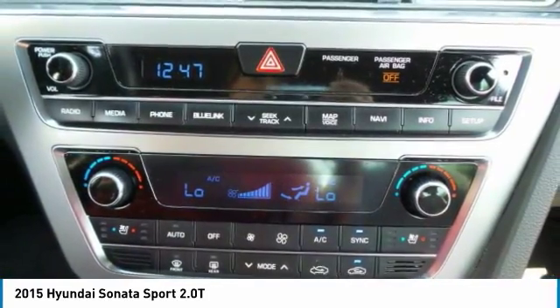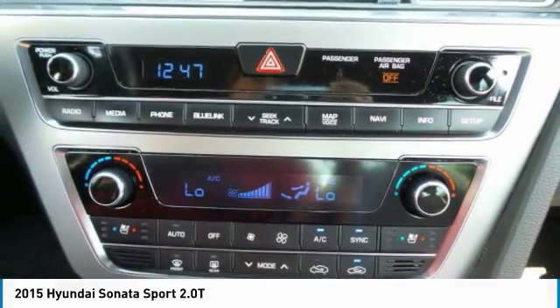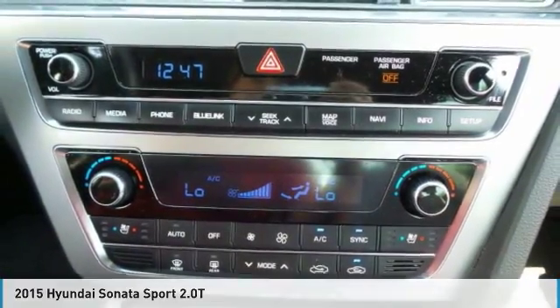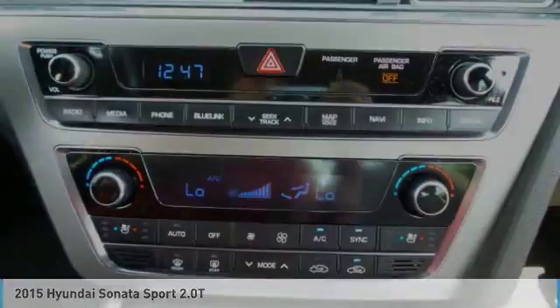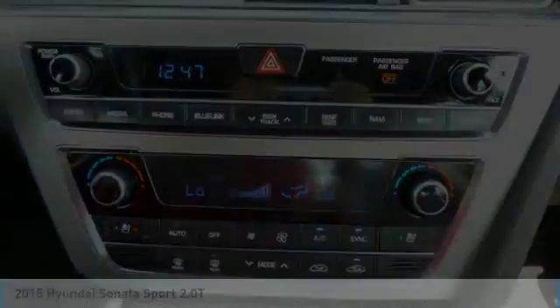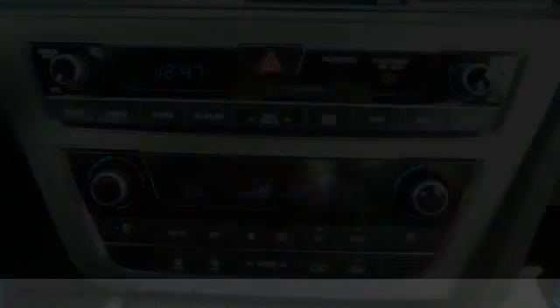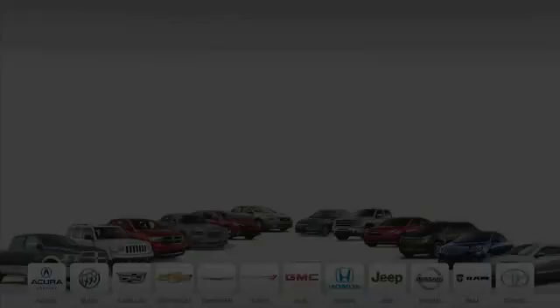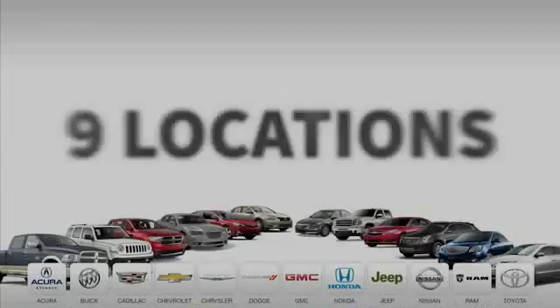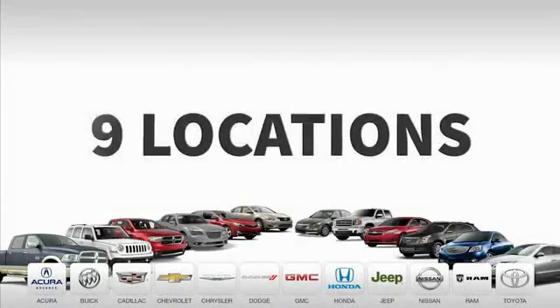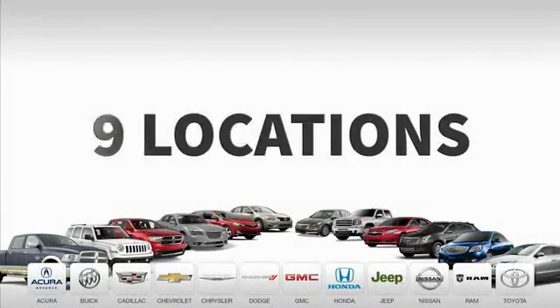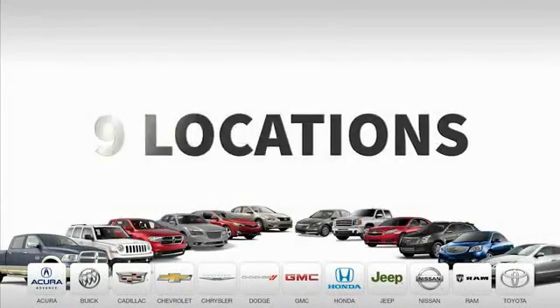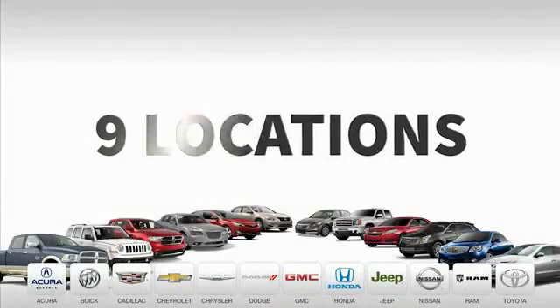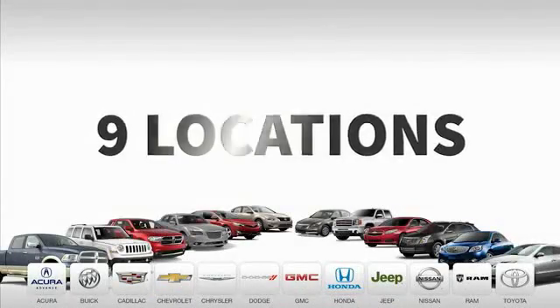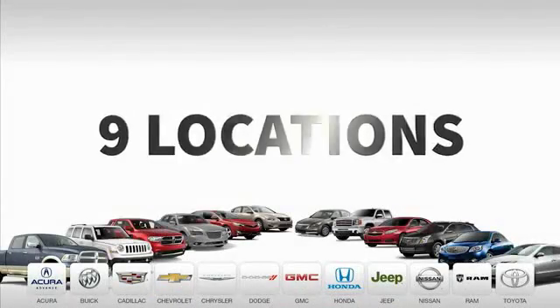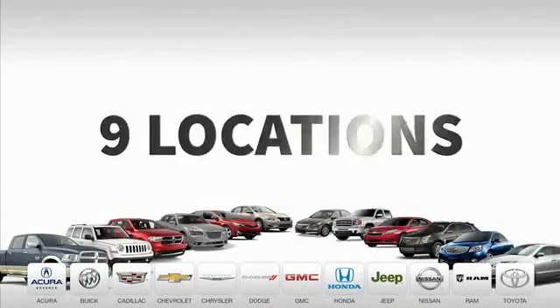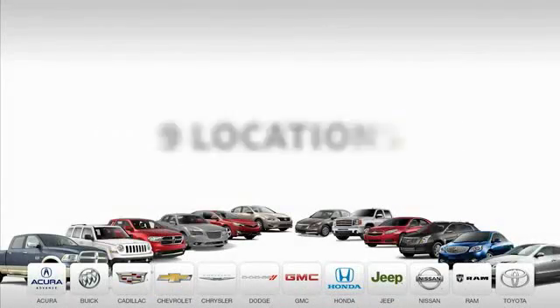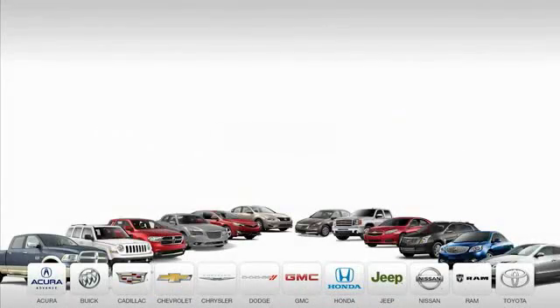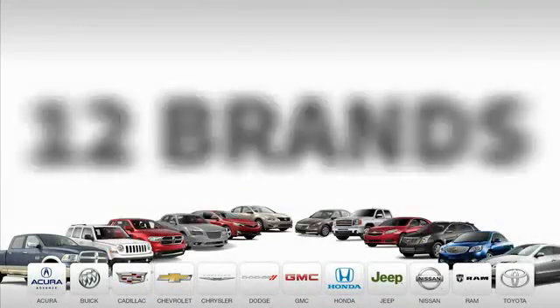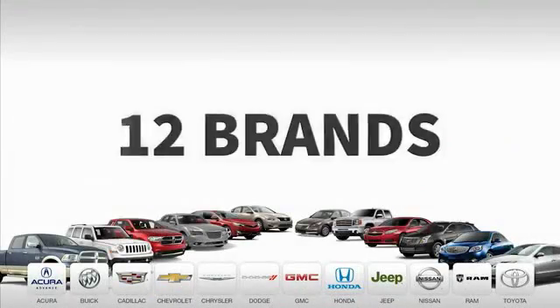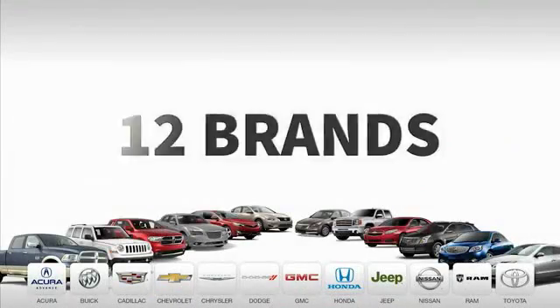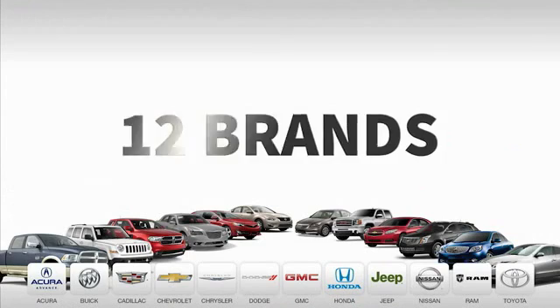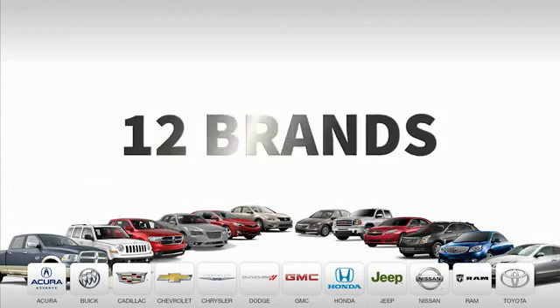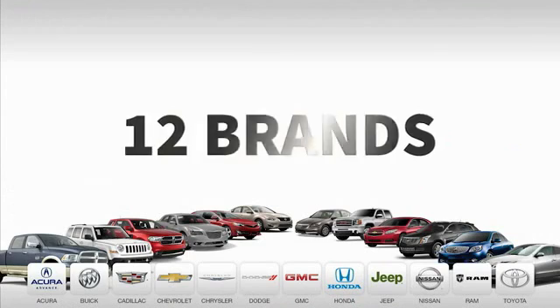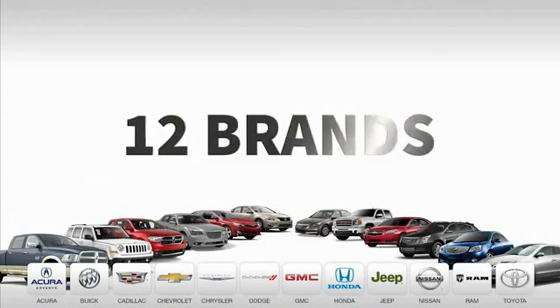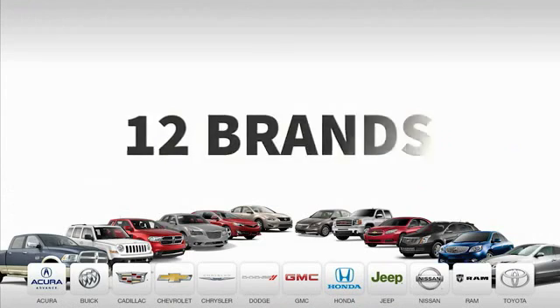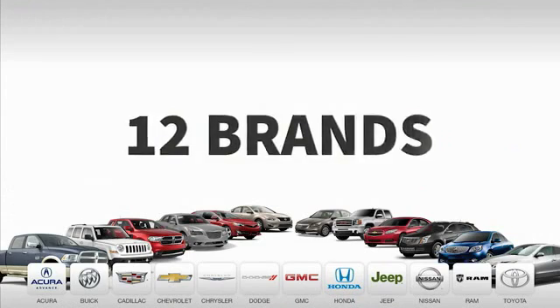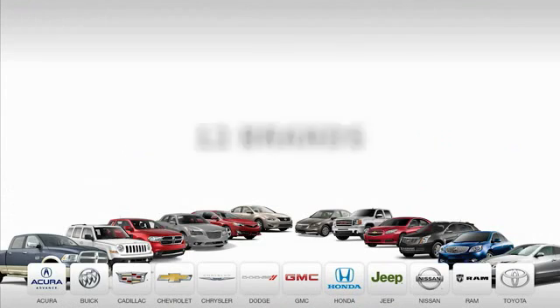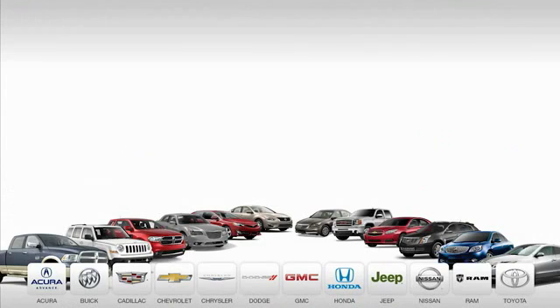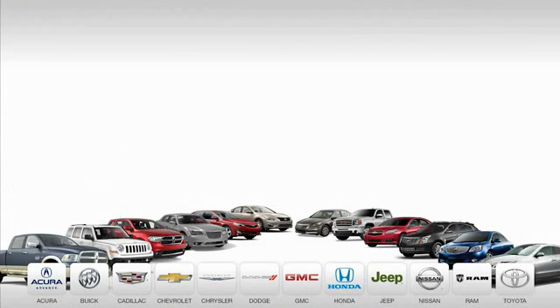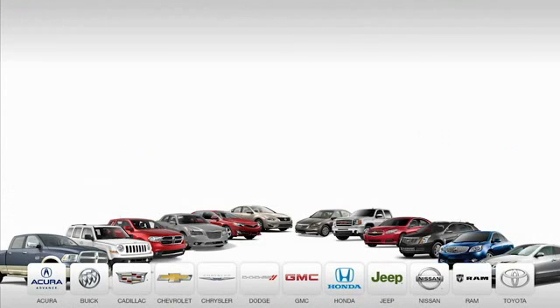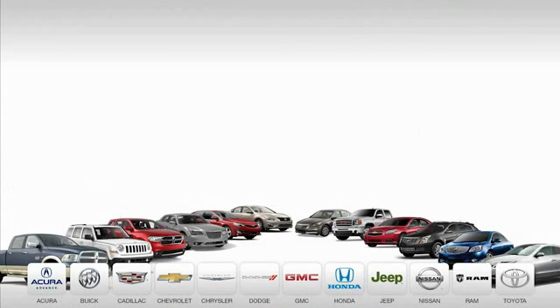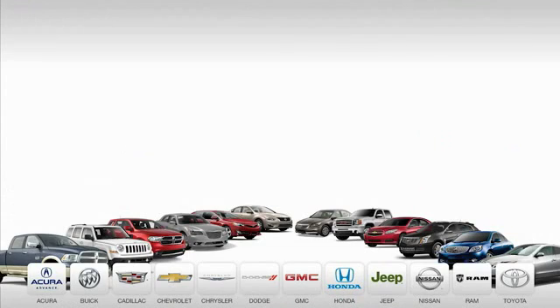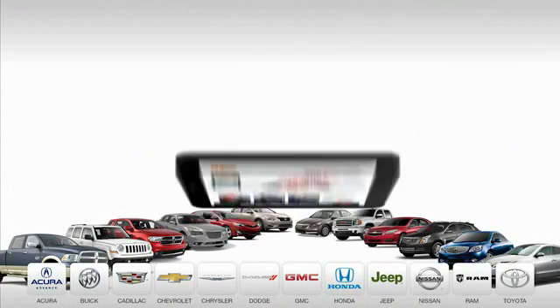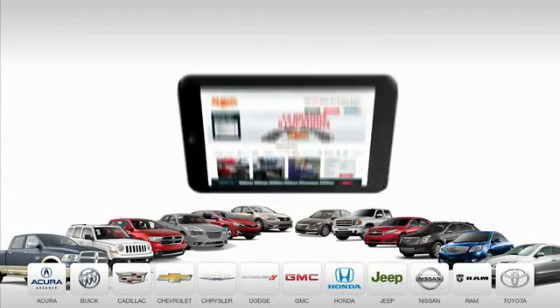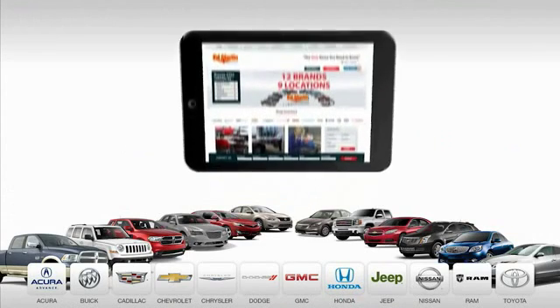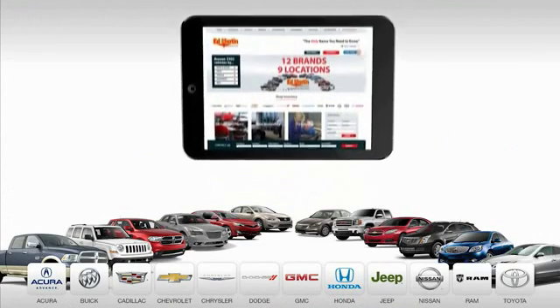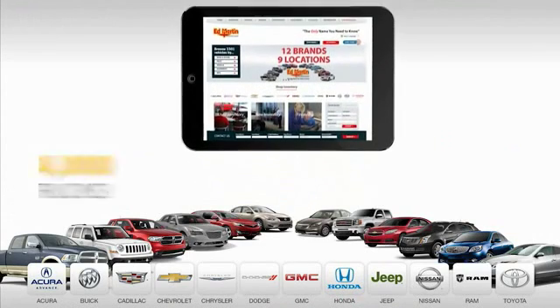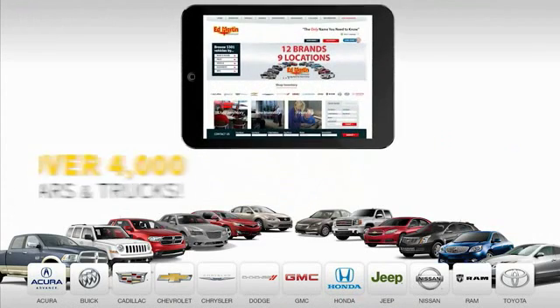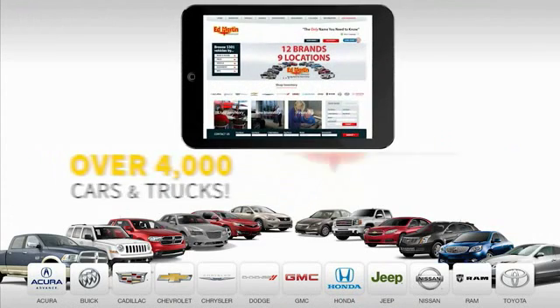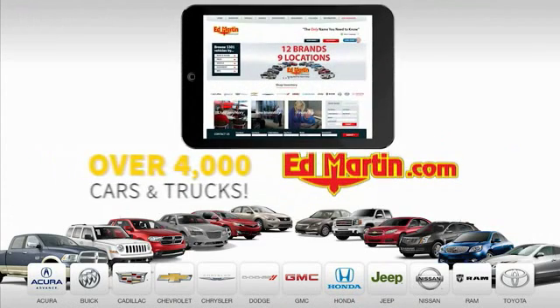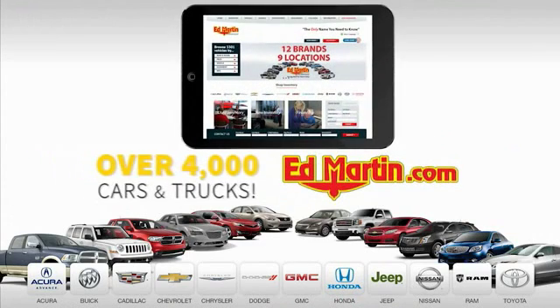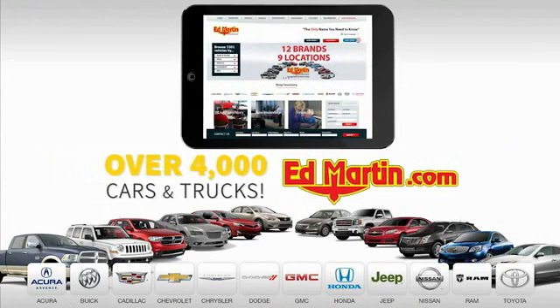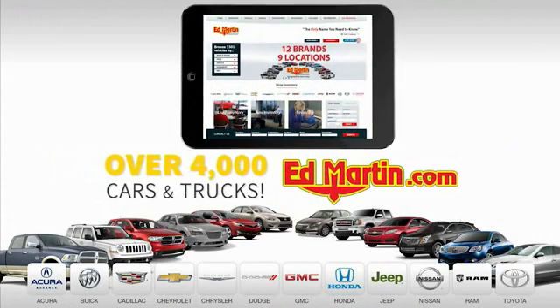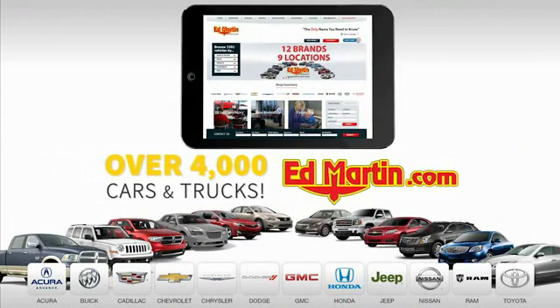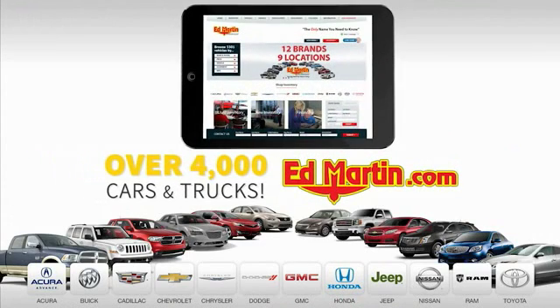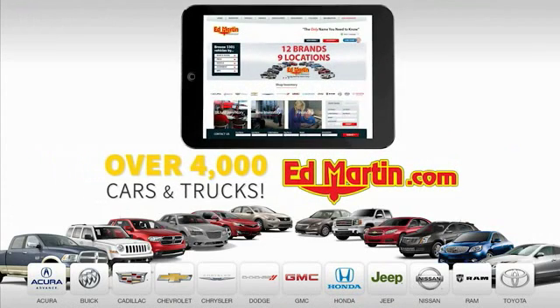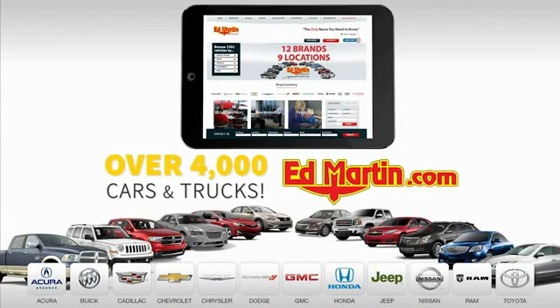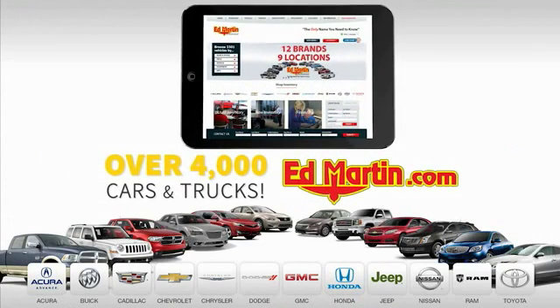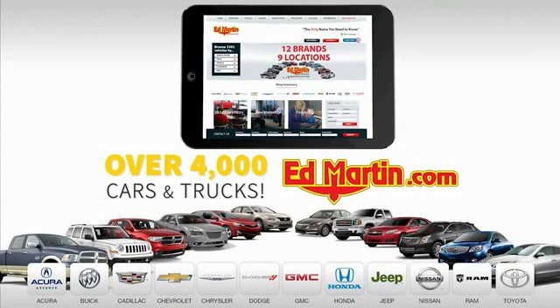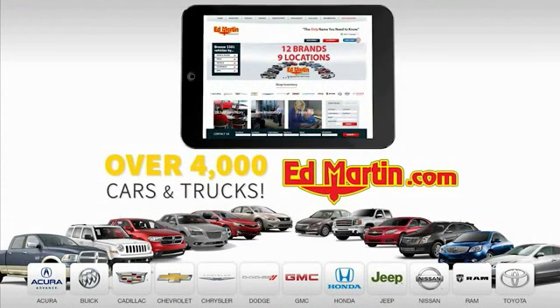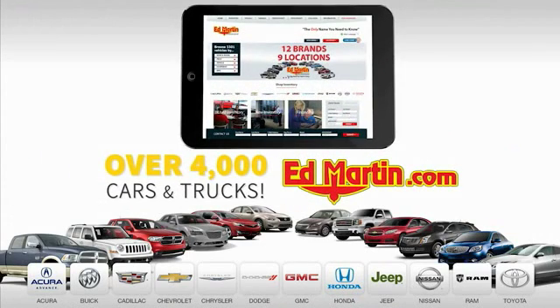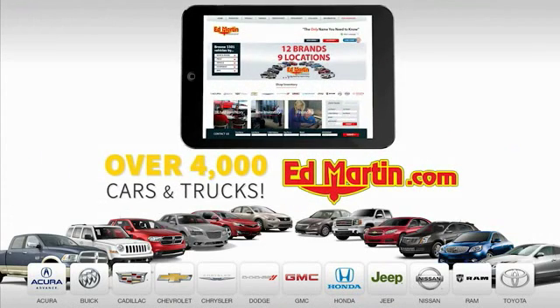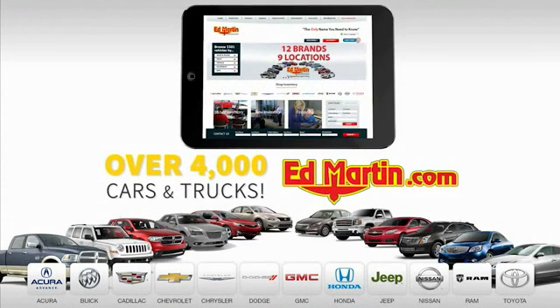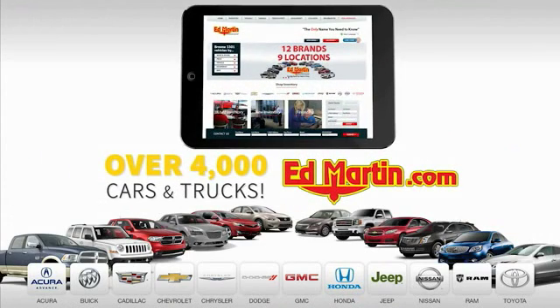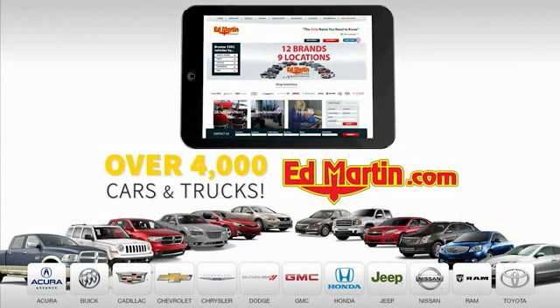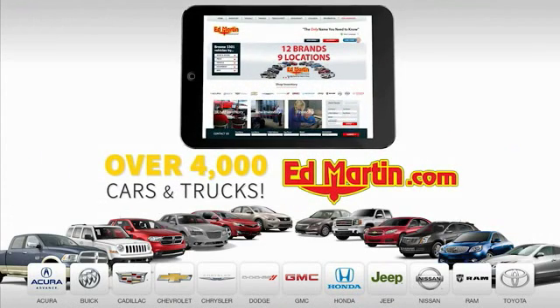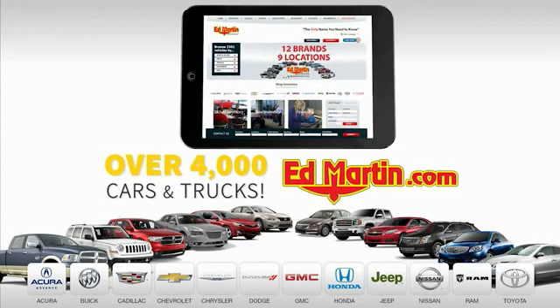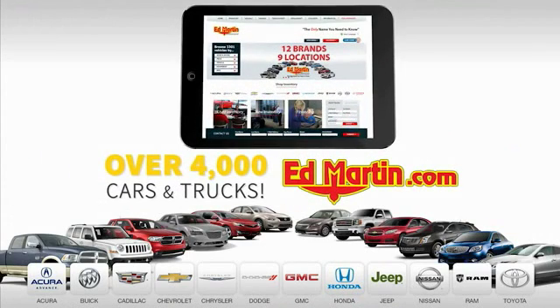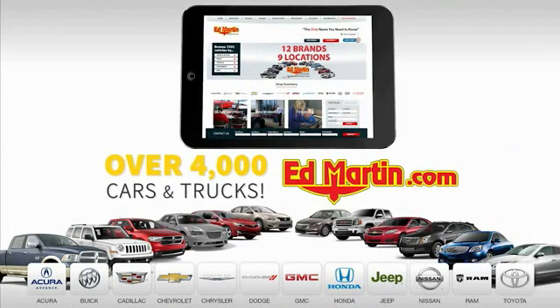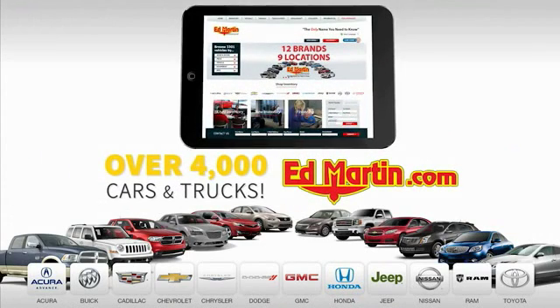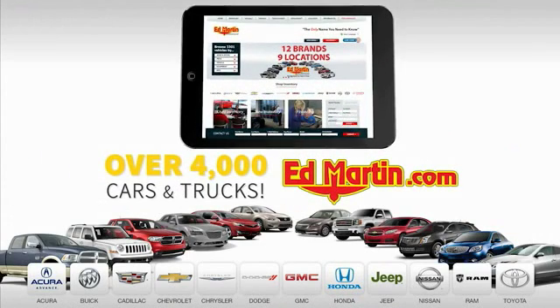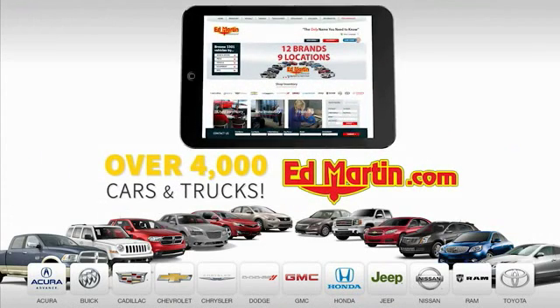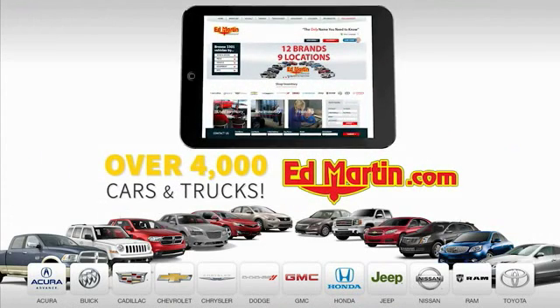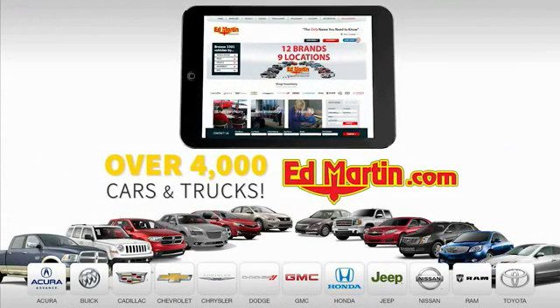Nine convenient locations, 12 top-selling brands, and over 4,000 new and used cars and trucks online at EdMartin.com.